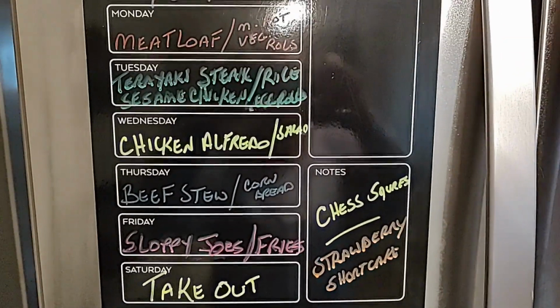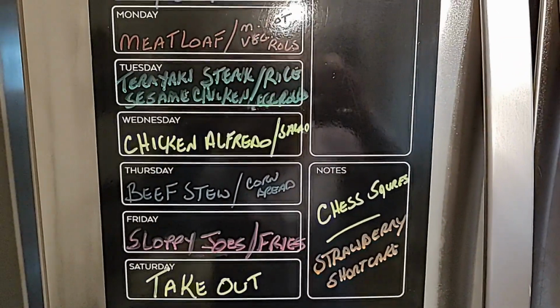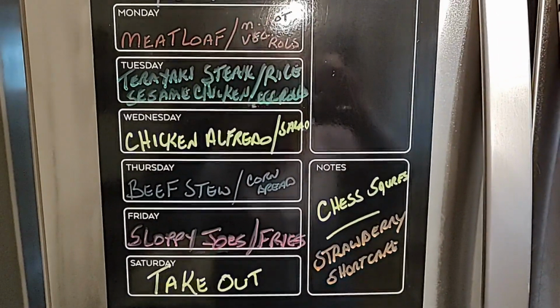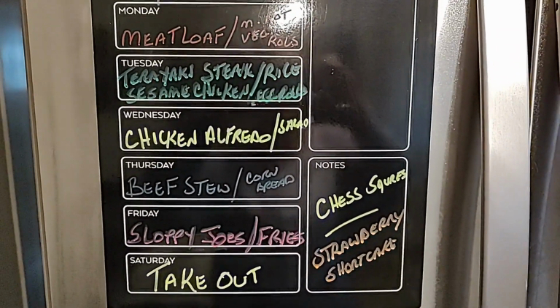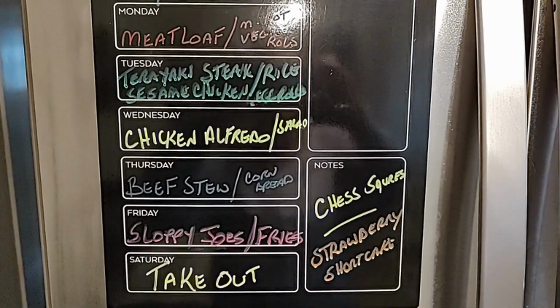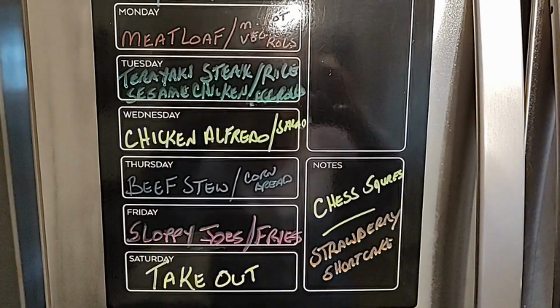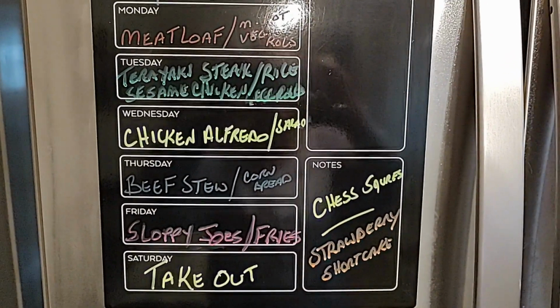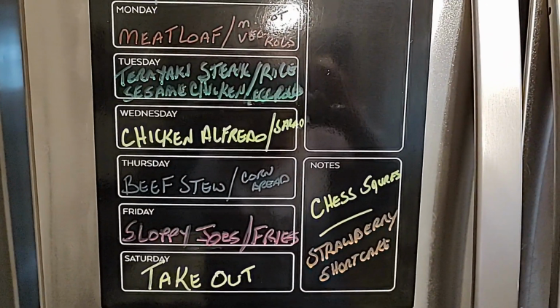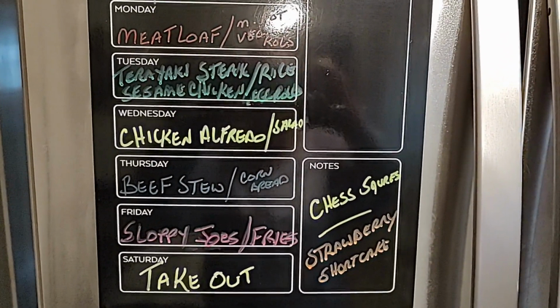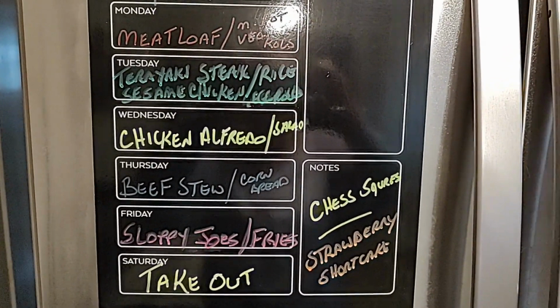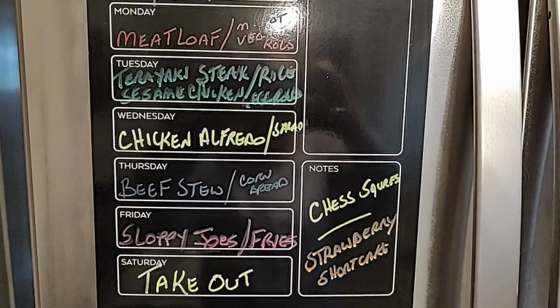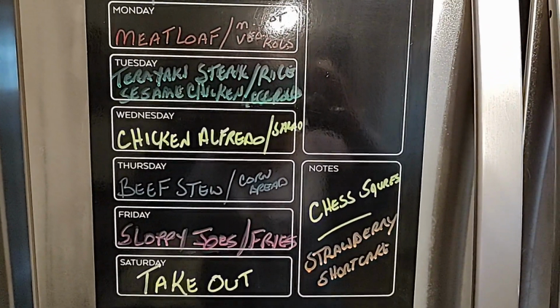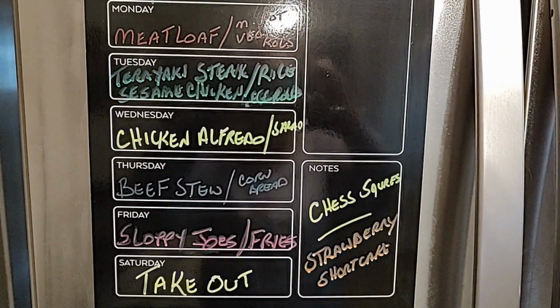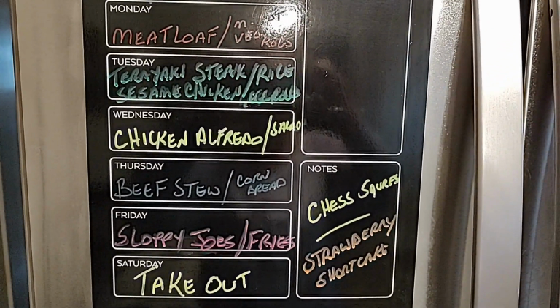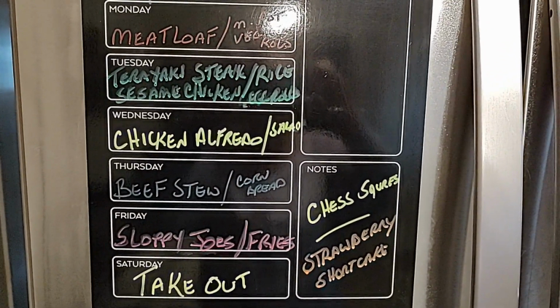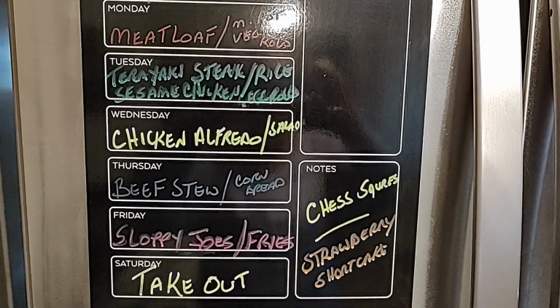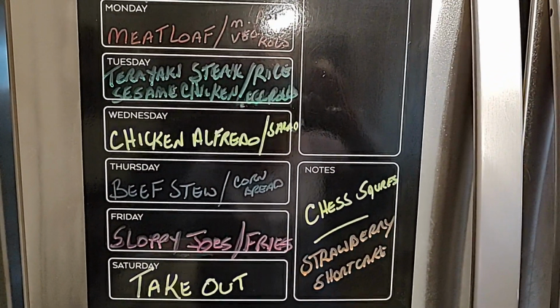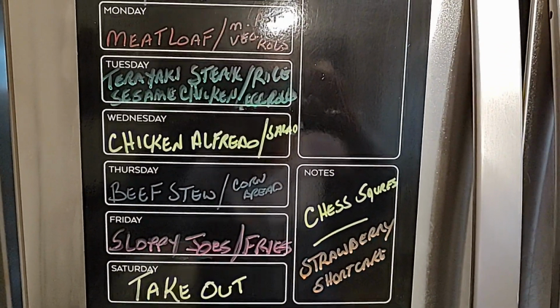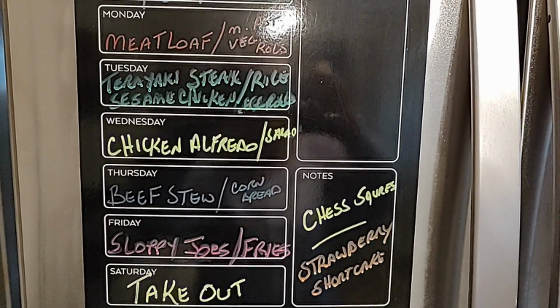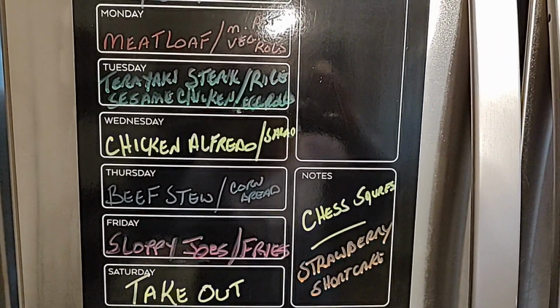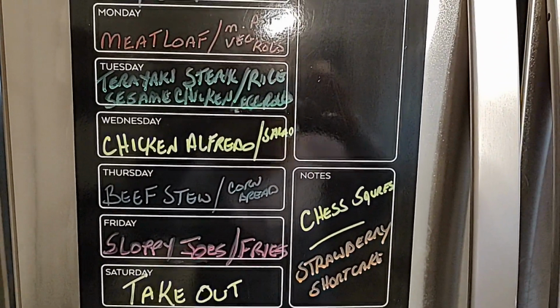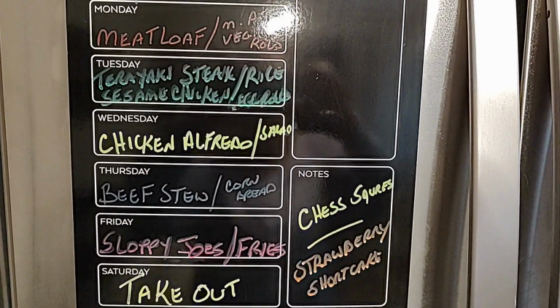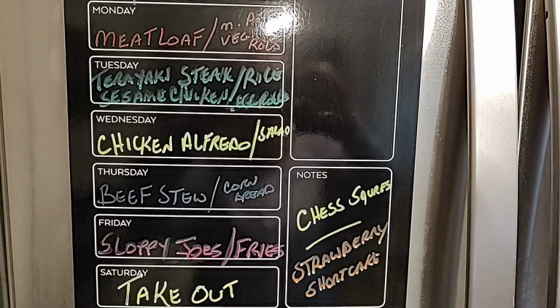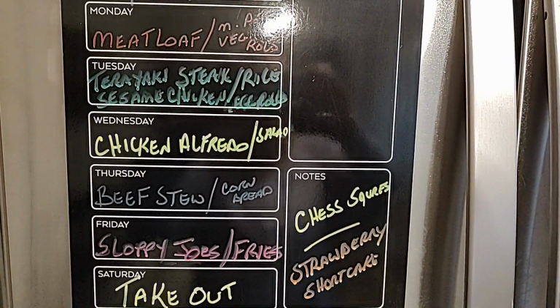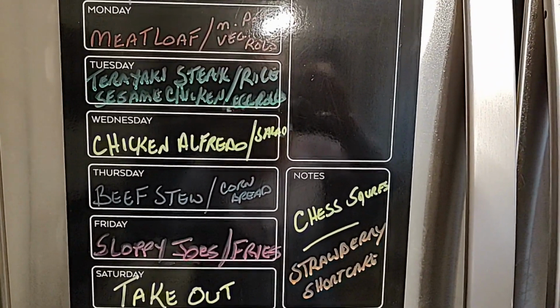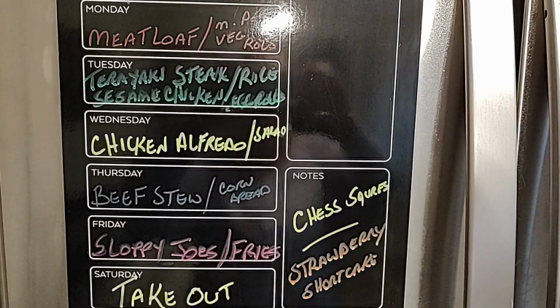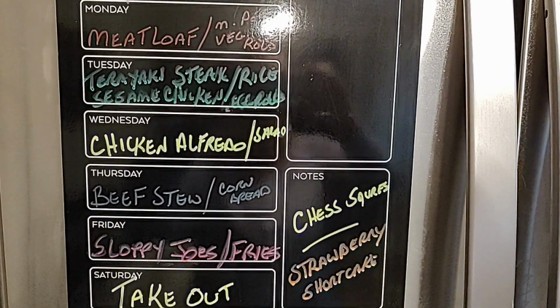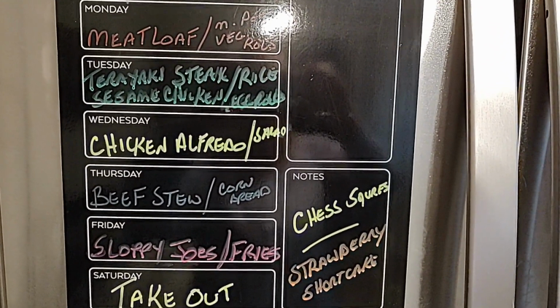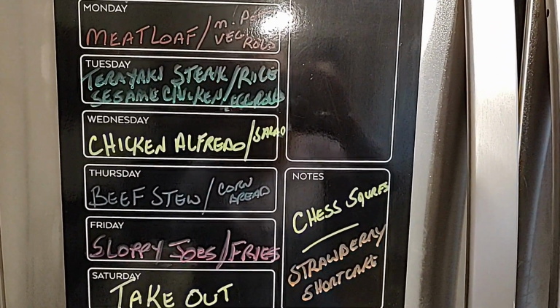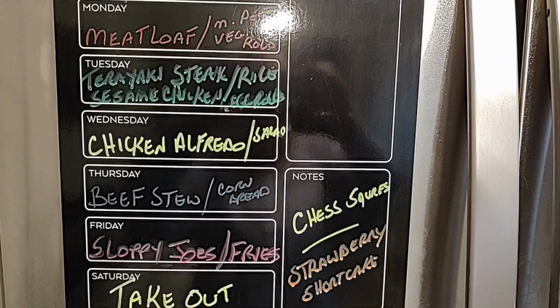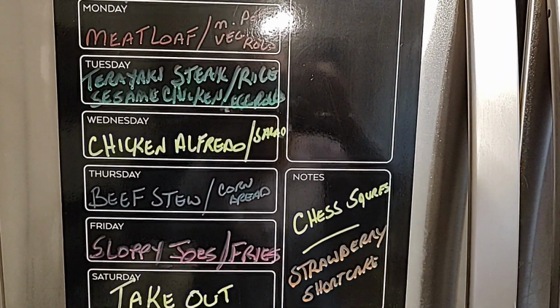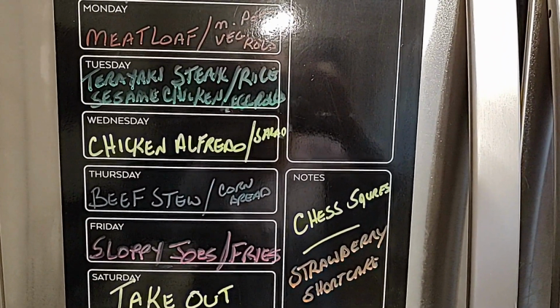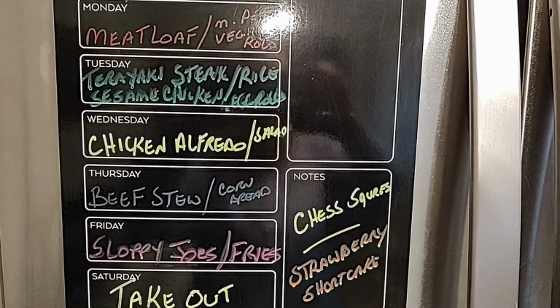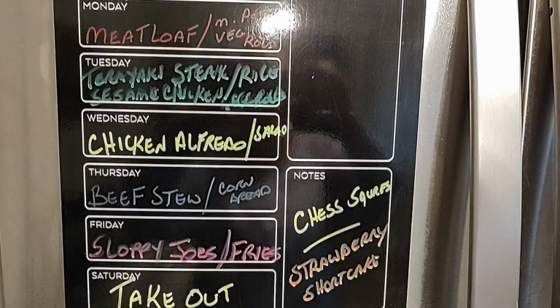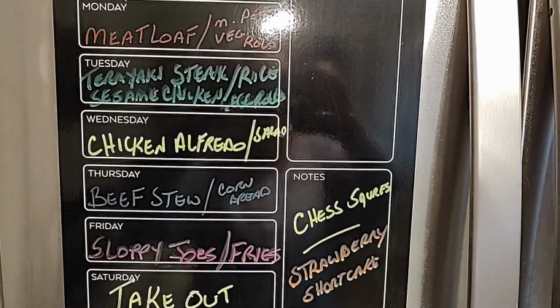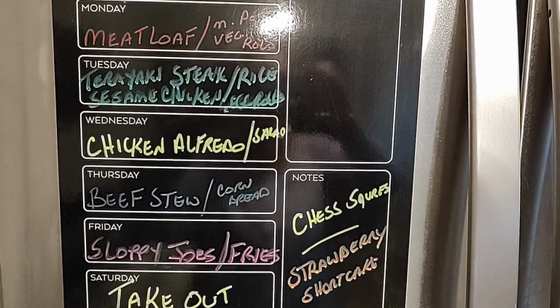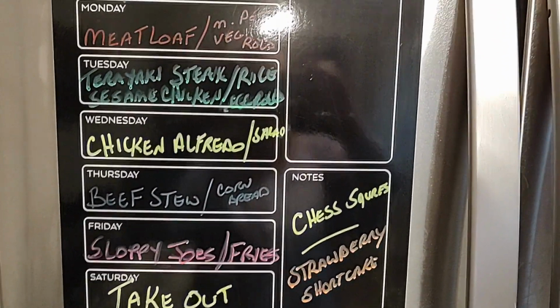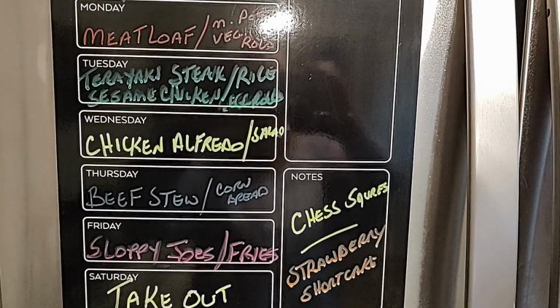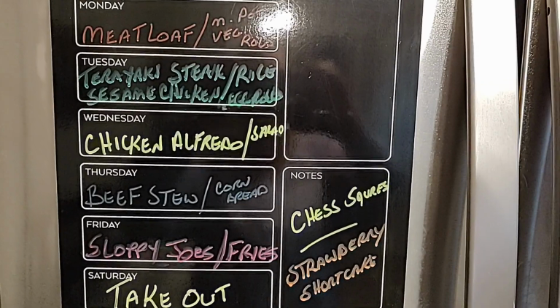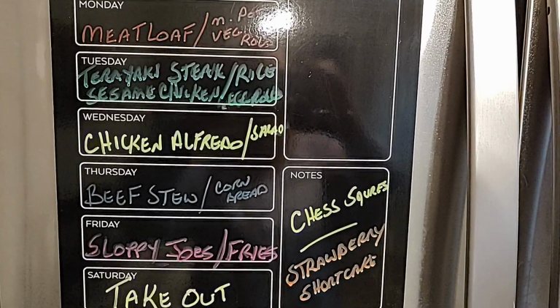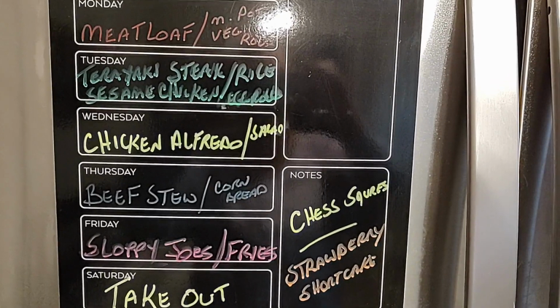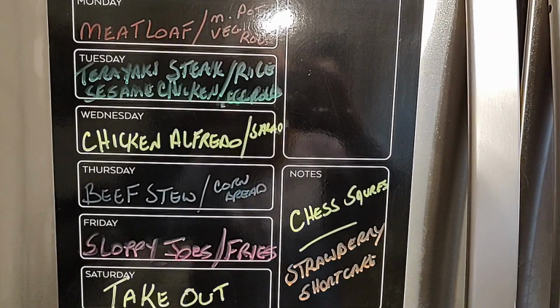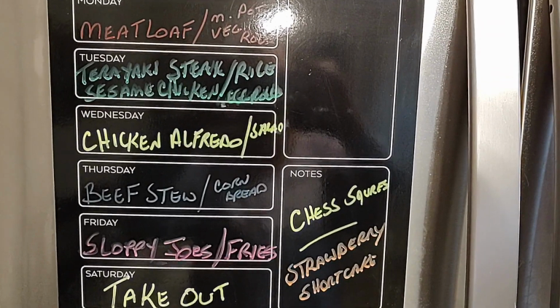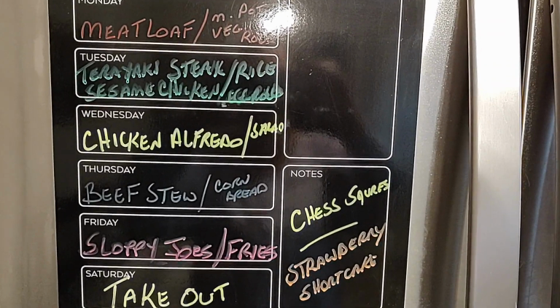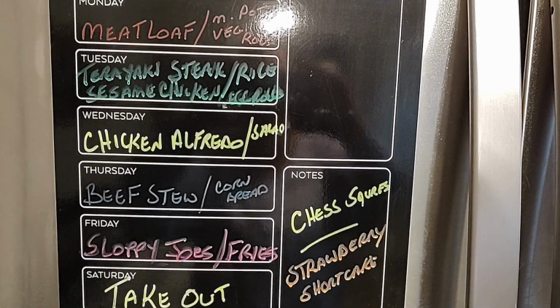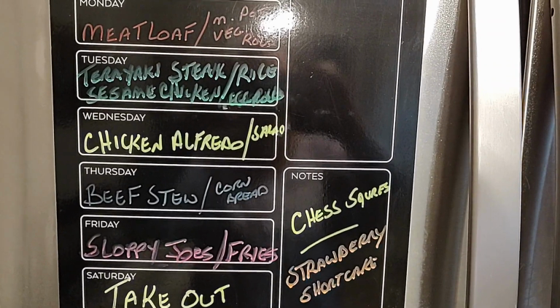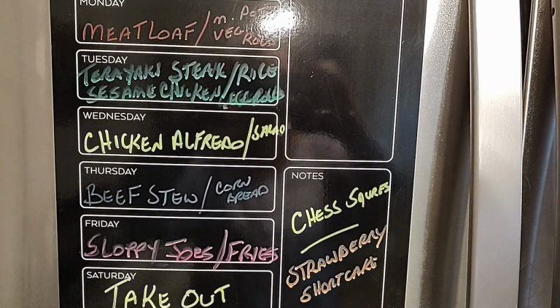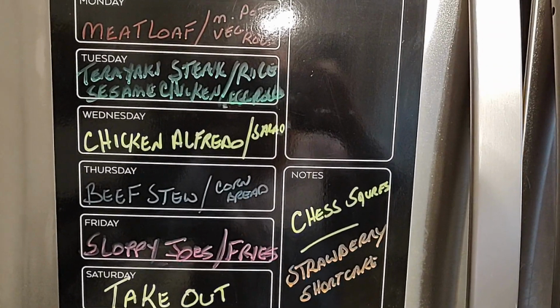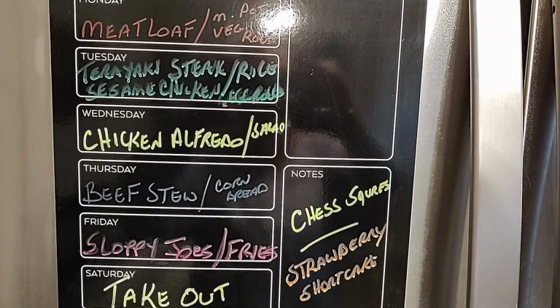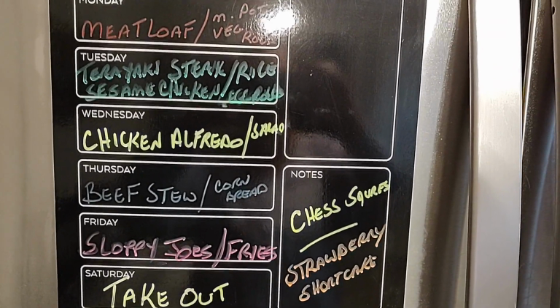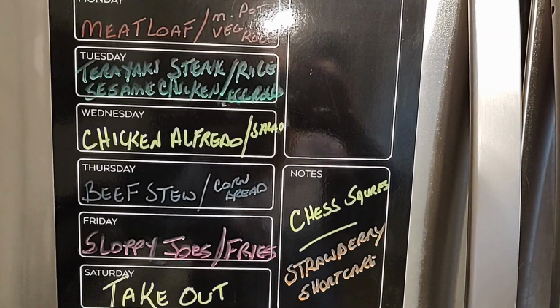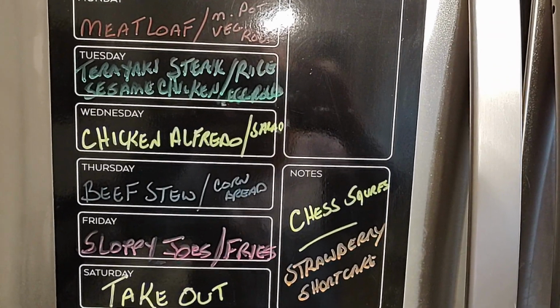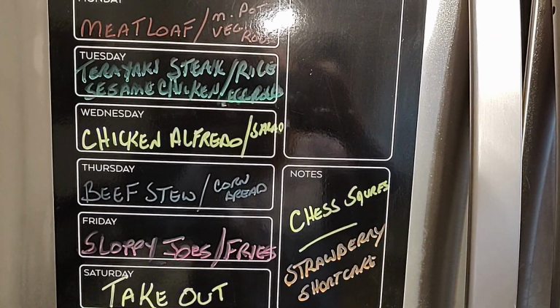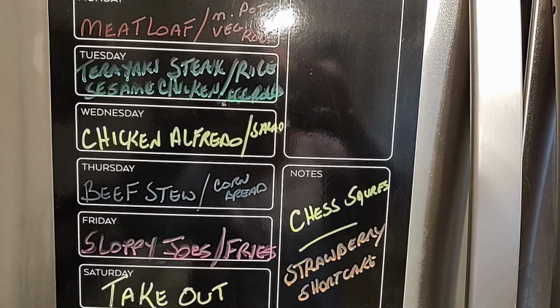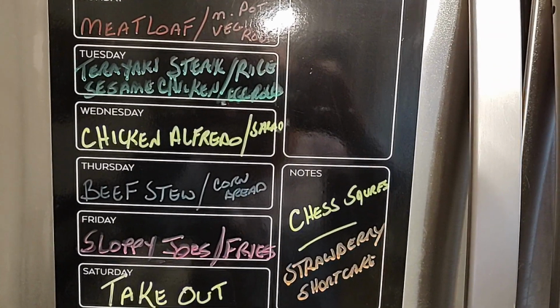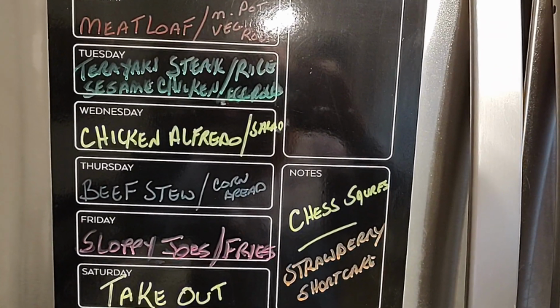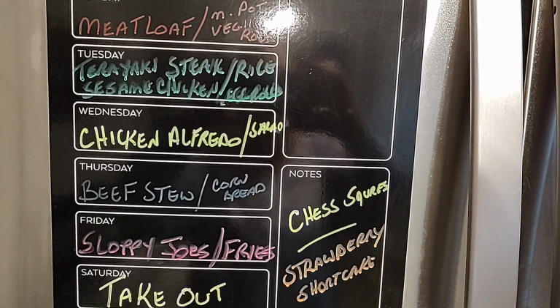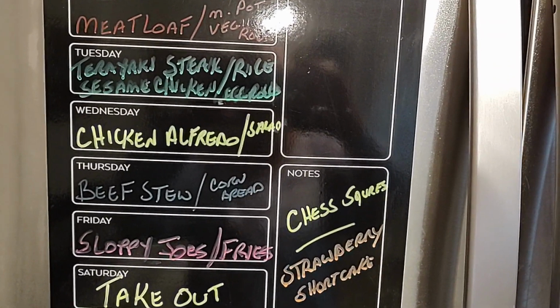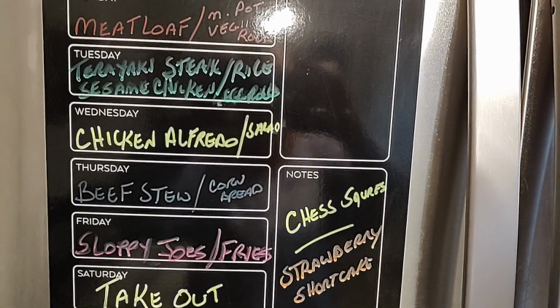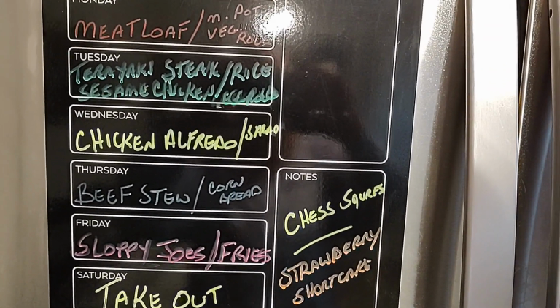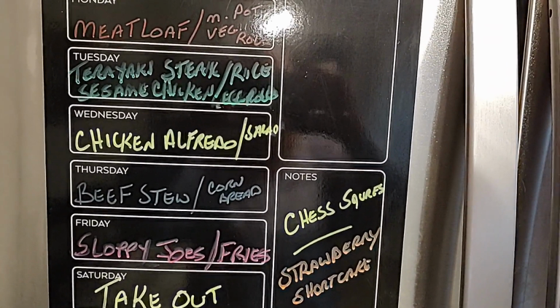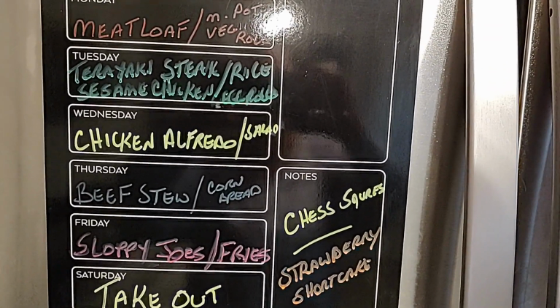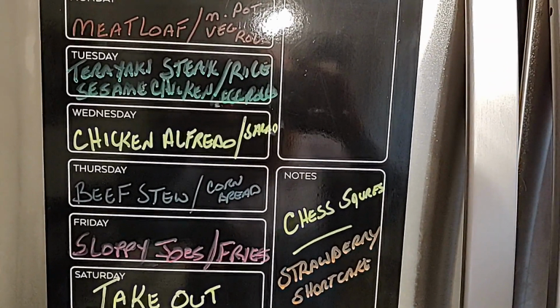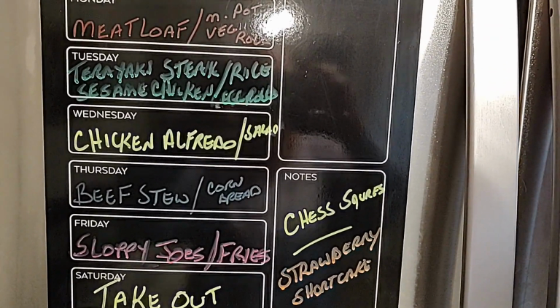I hope you enjoyed this small grocery haul. Hopefully I'll have a larger one next week — see you soon!